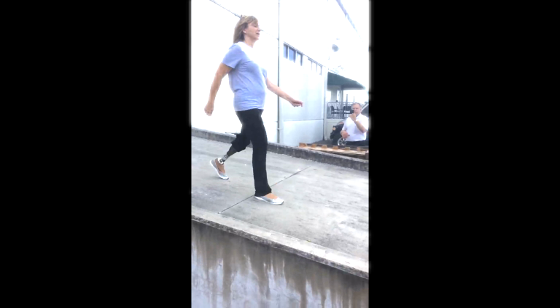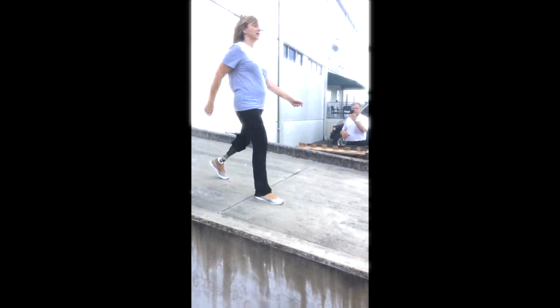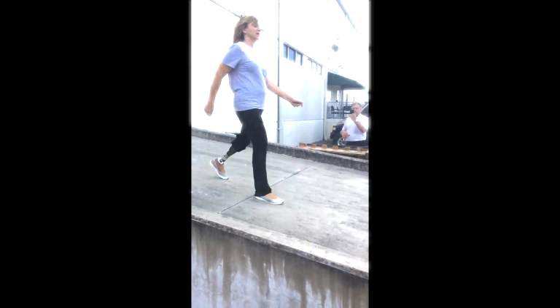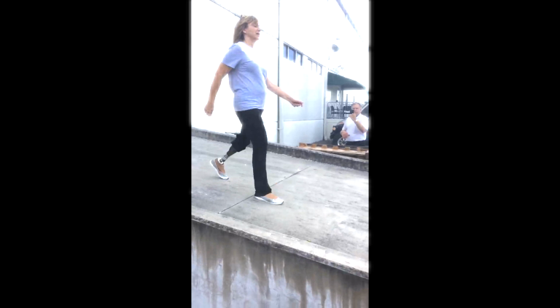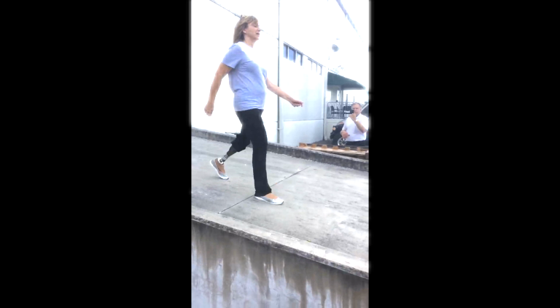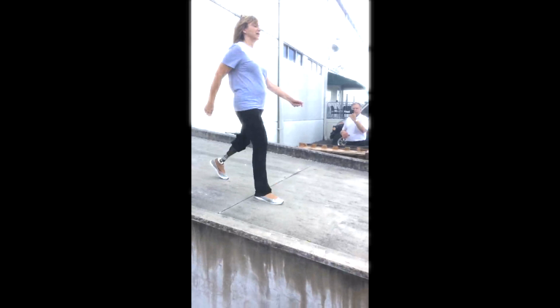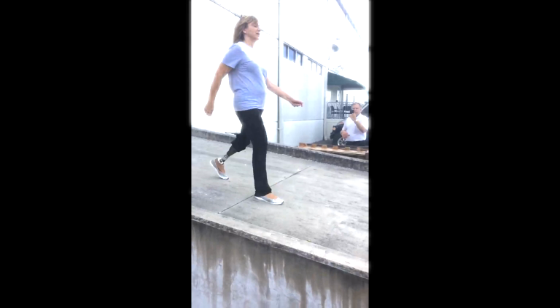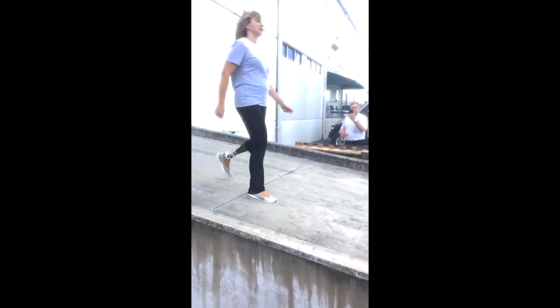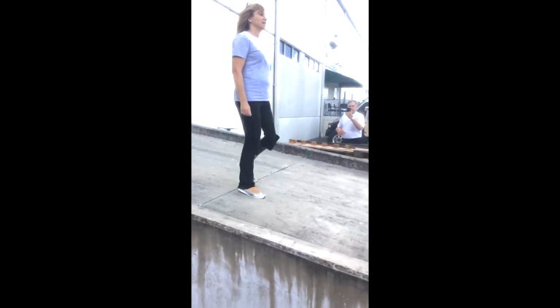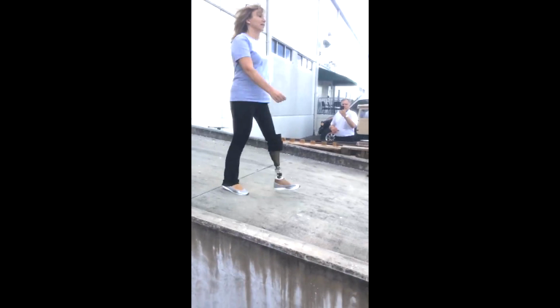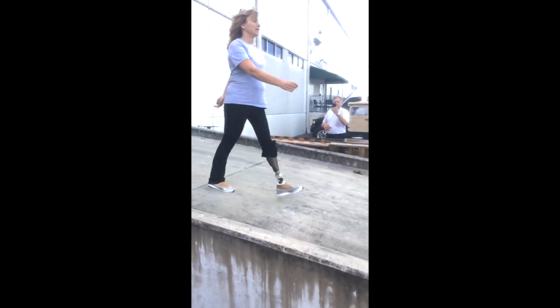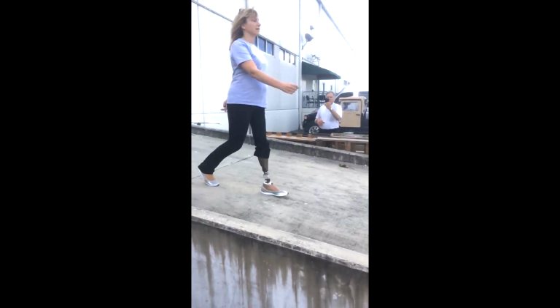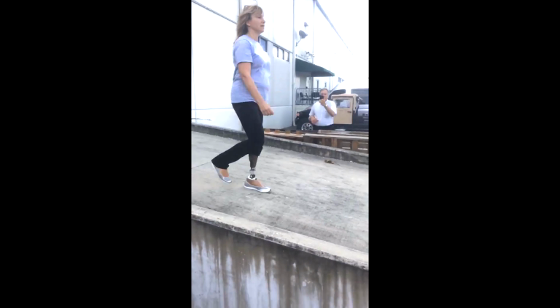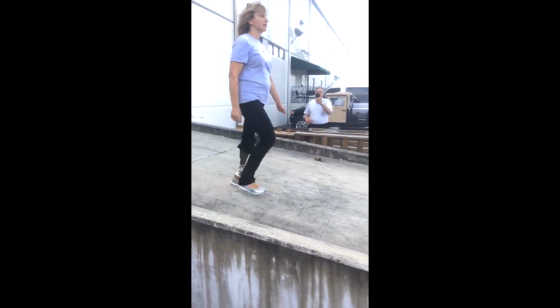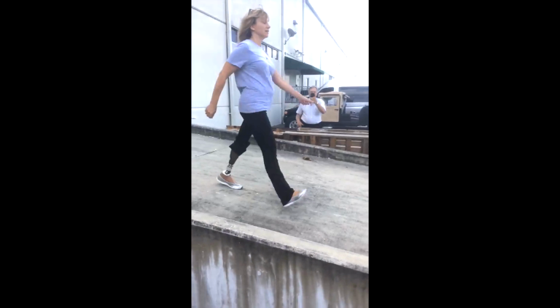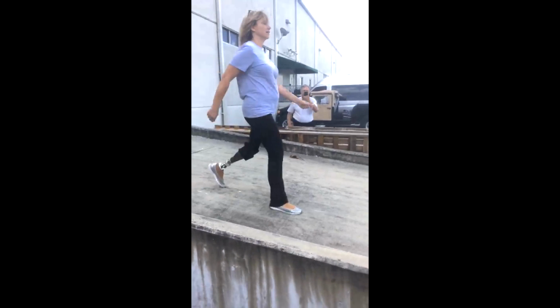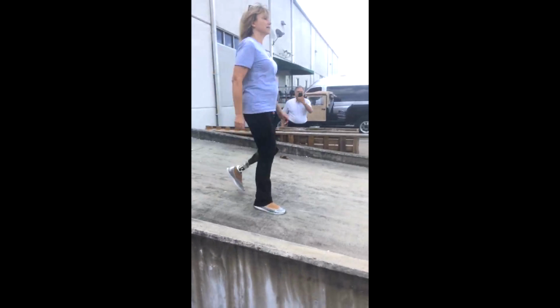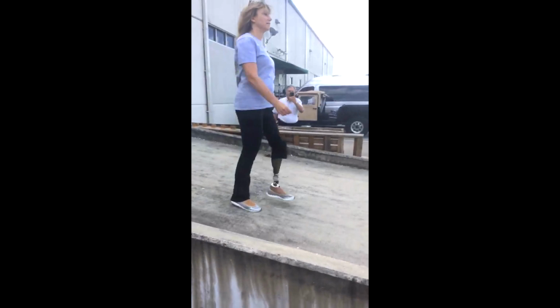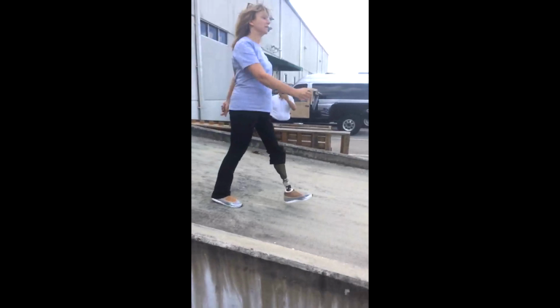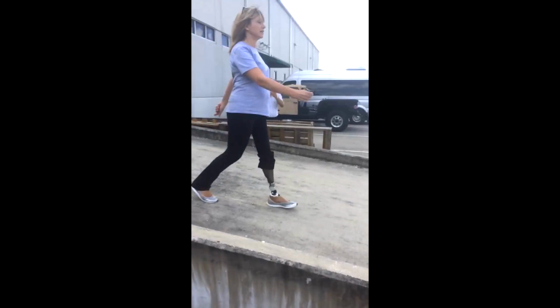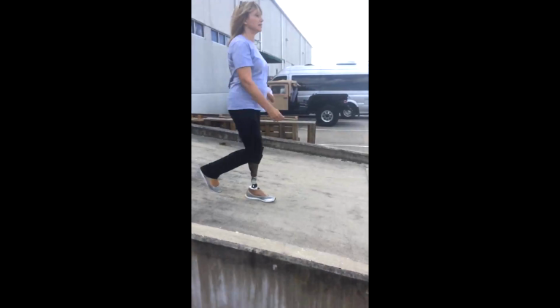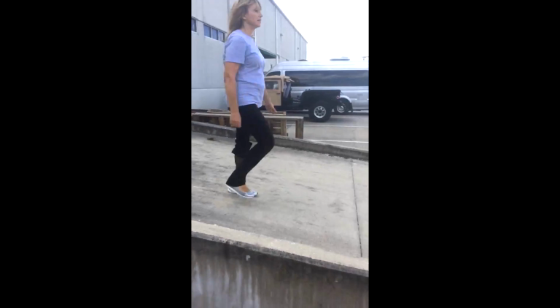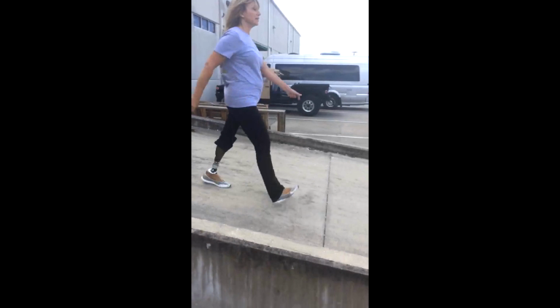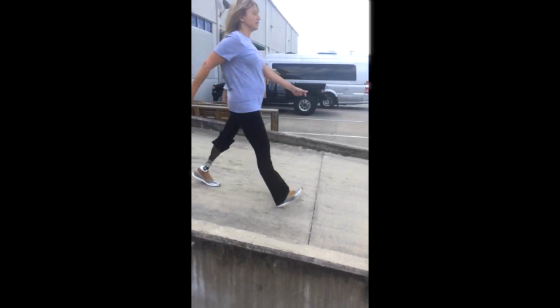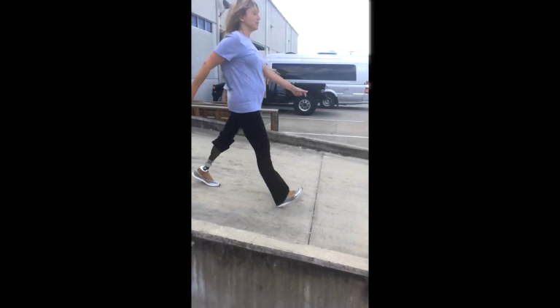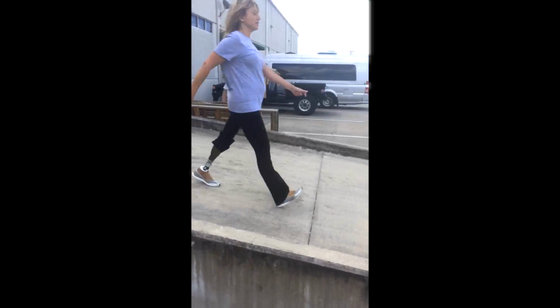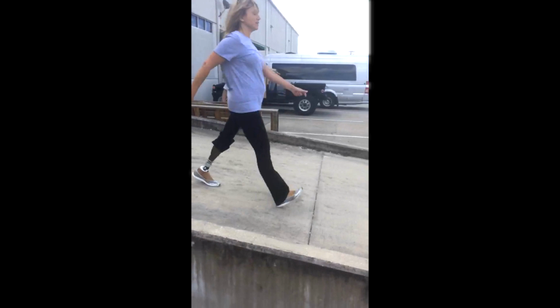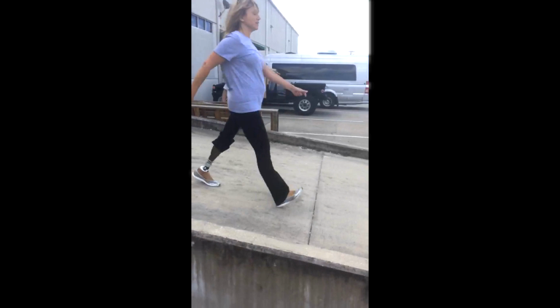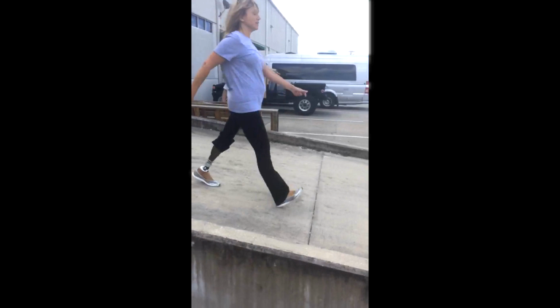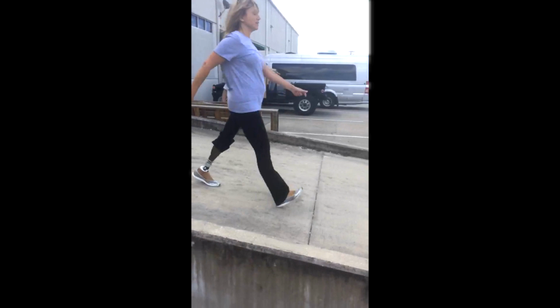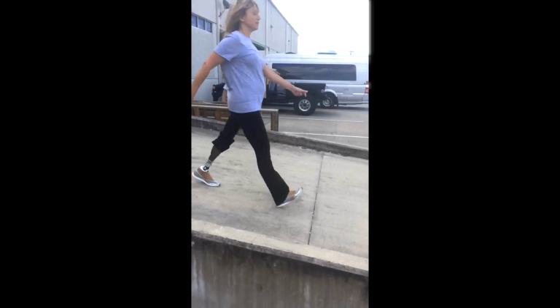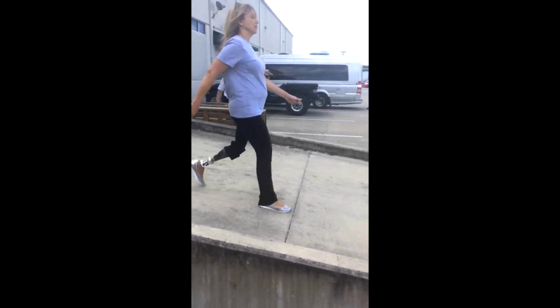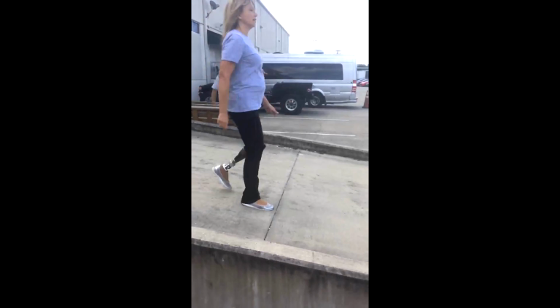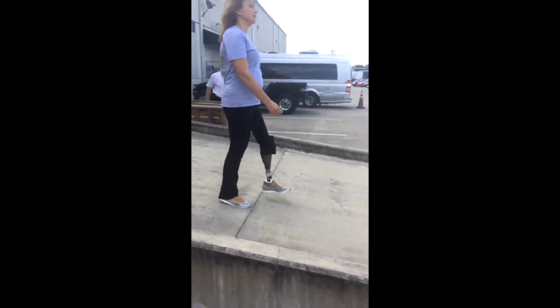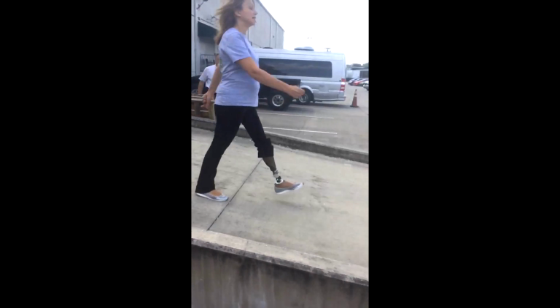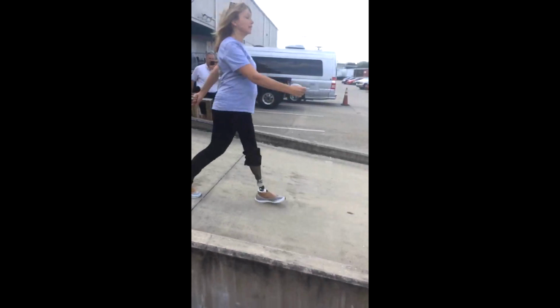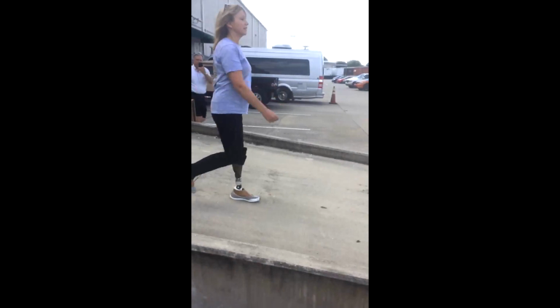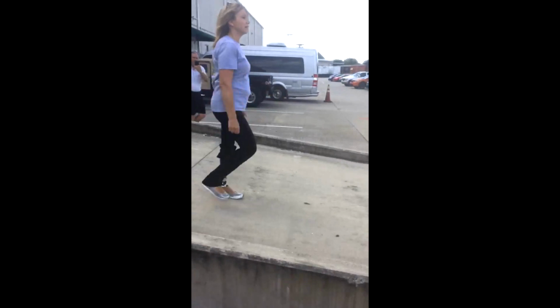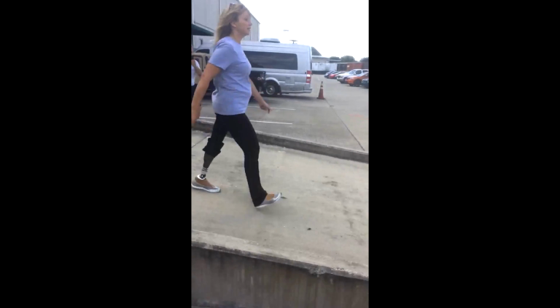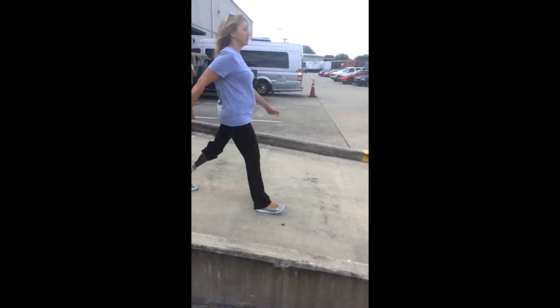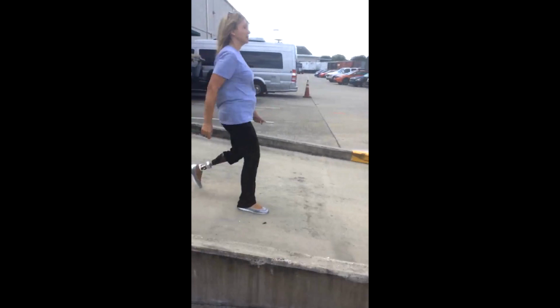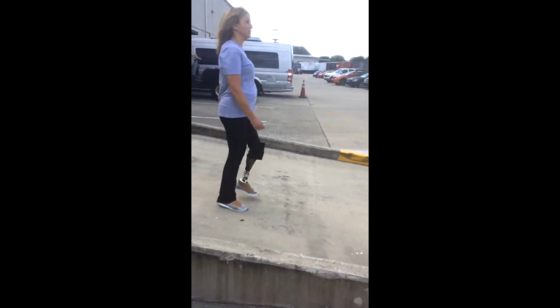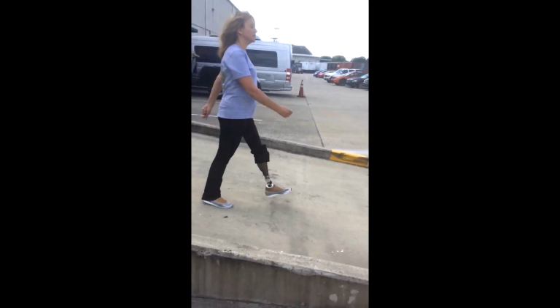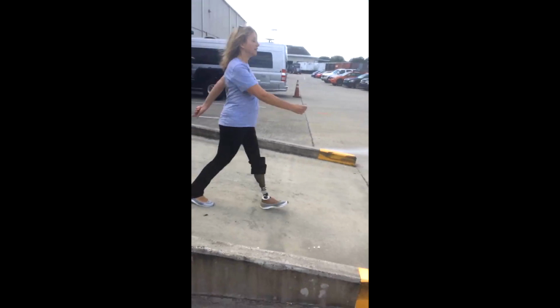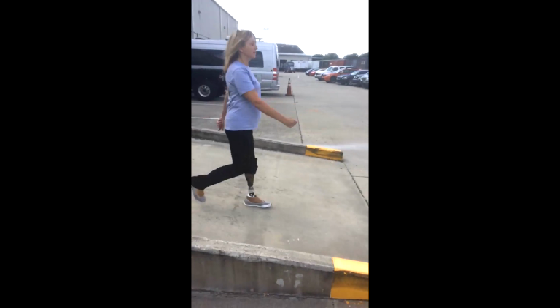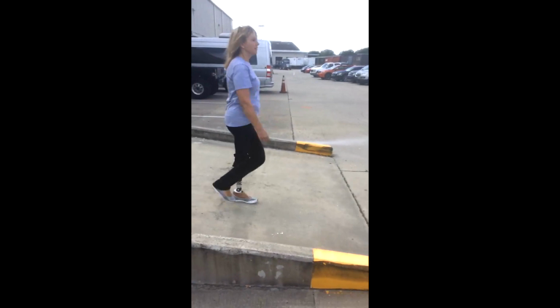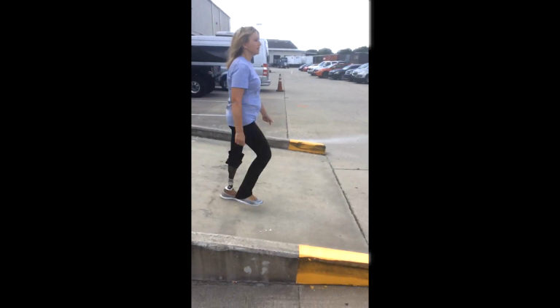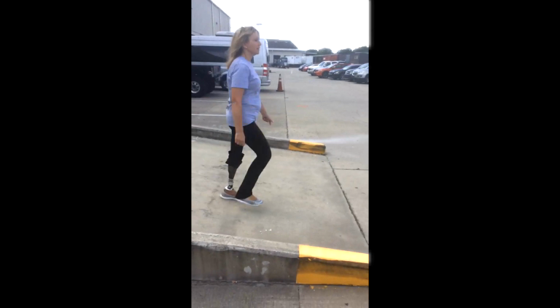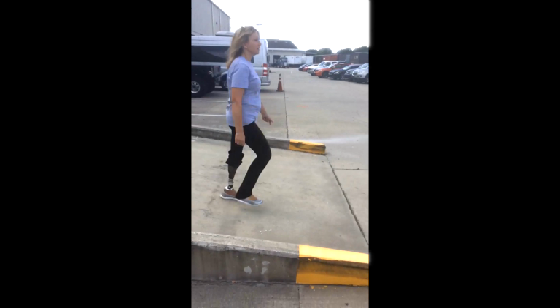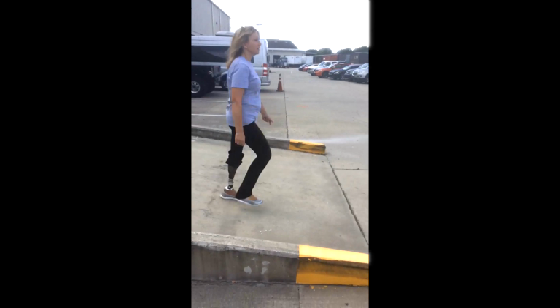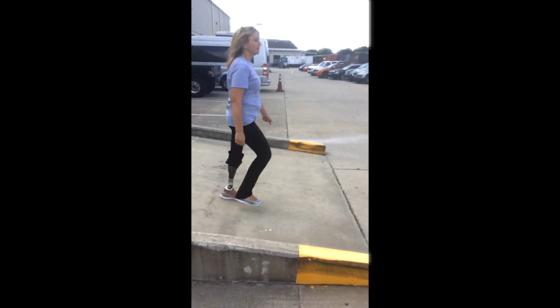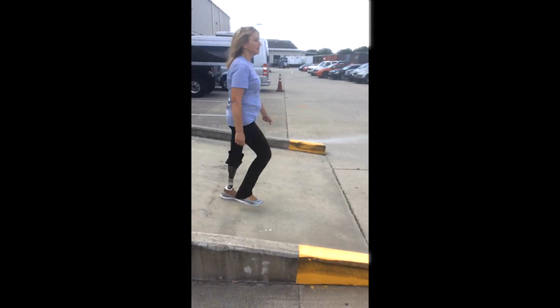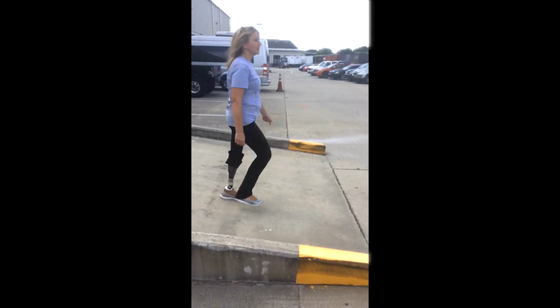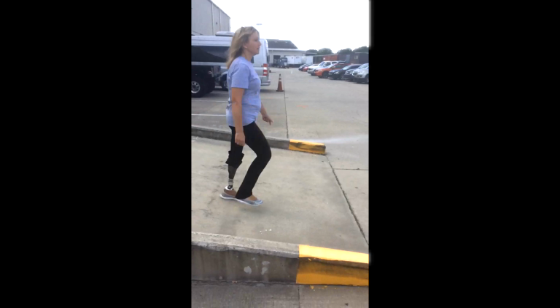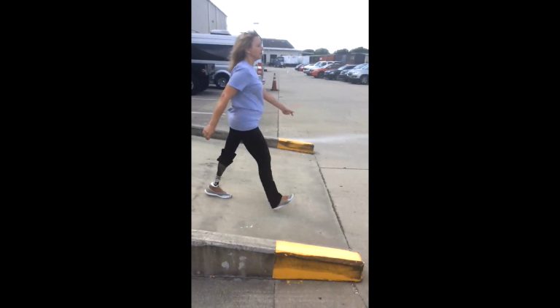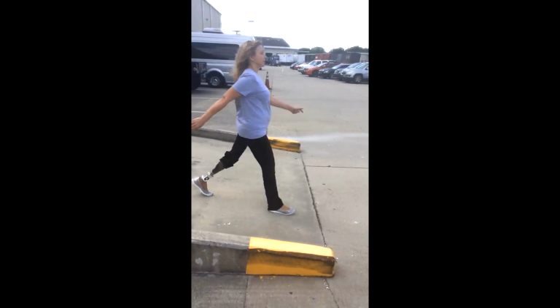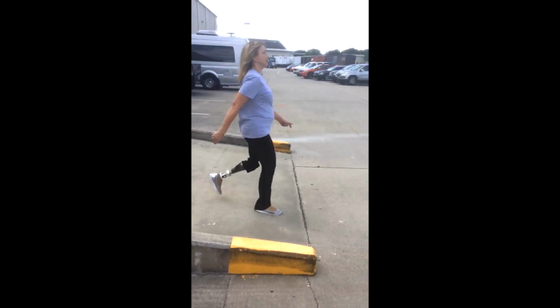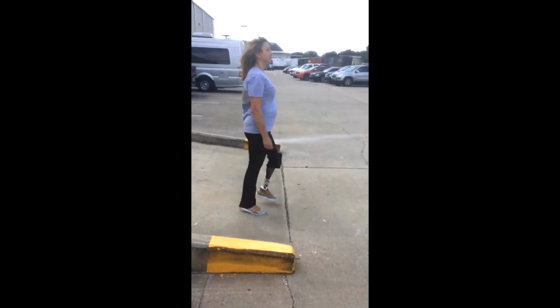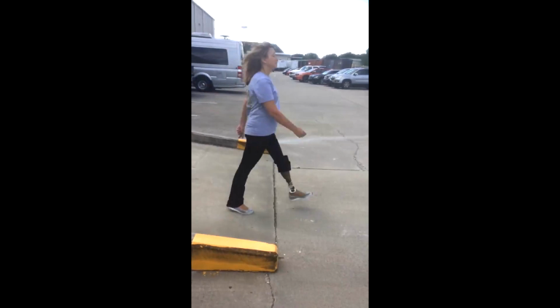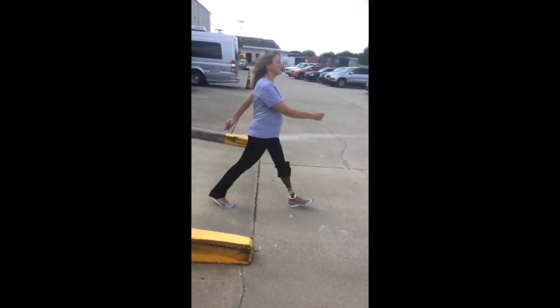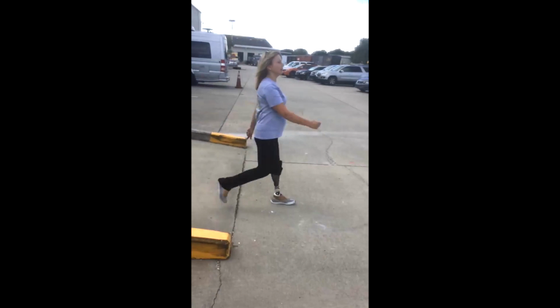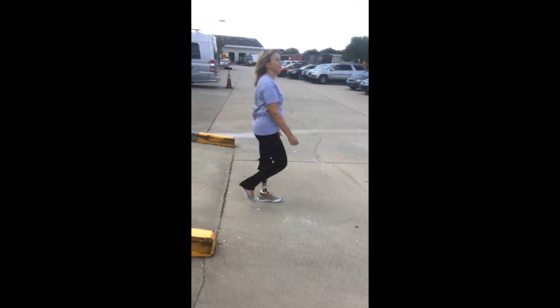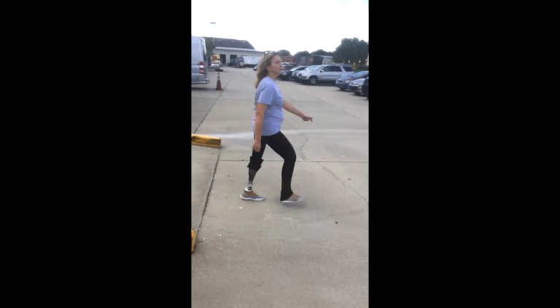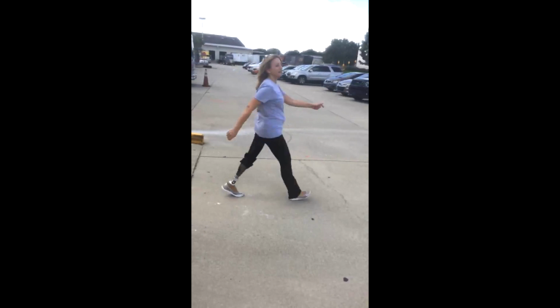It's hard to describe the feeling I had when I was able to walk down that steep ramp without riding the knee or anything.